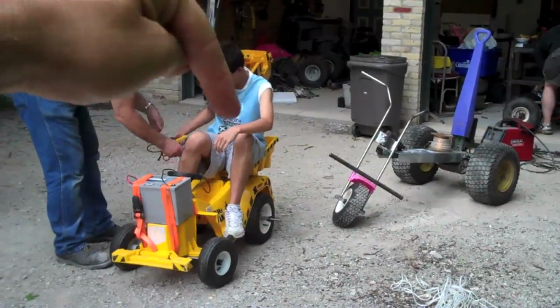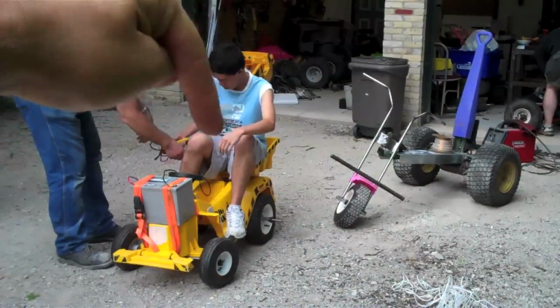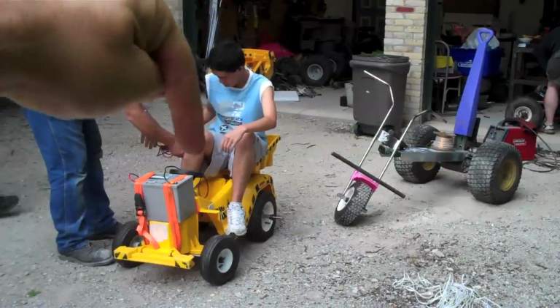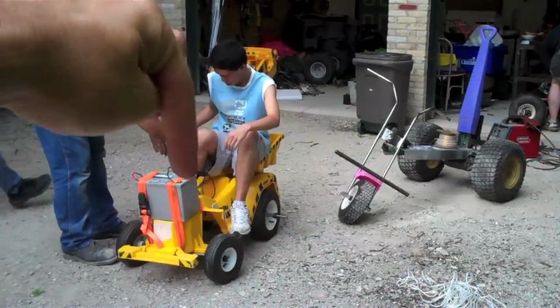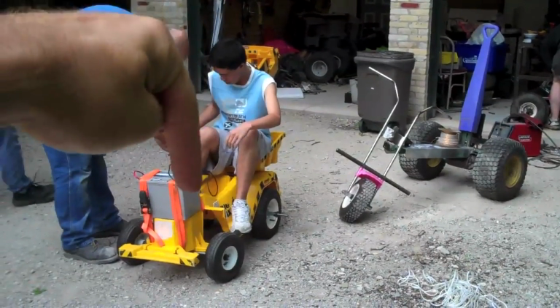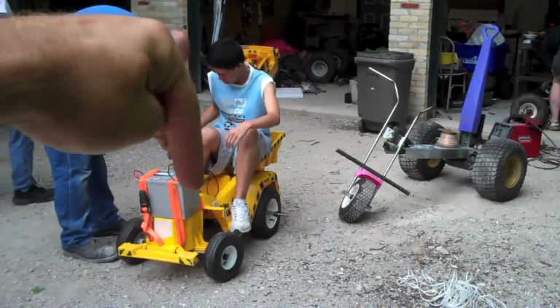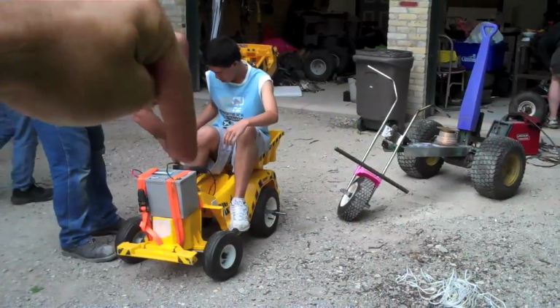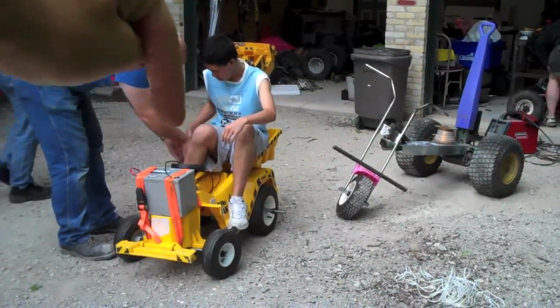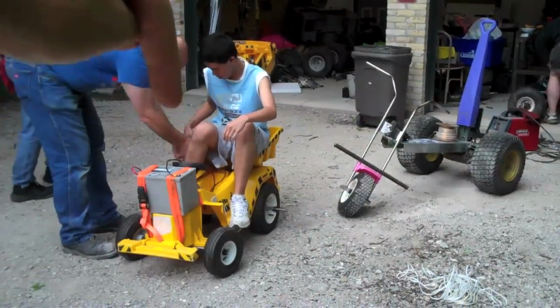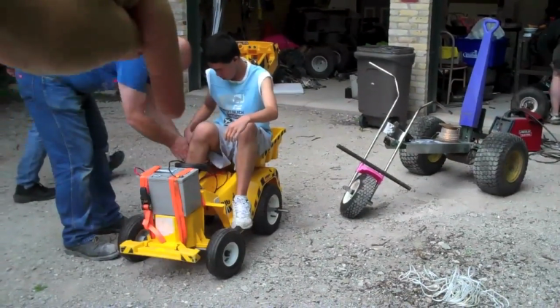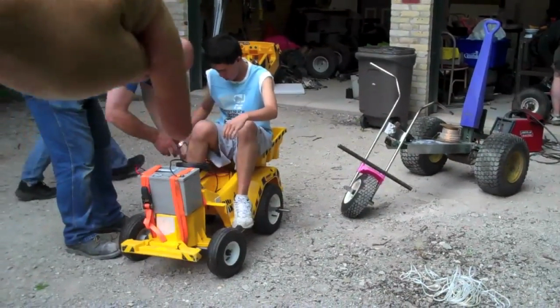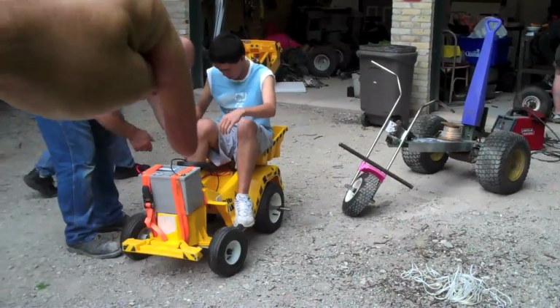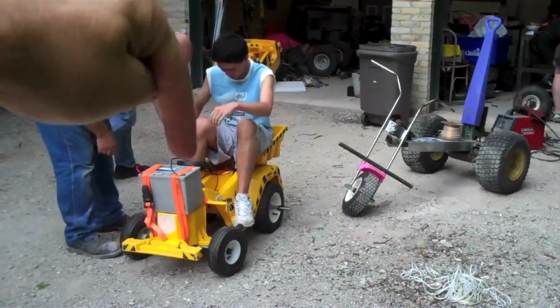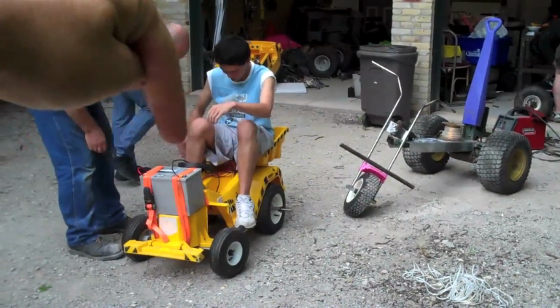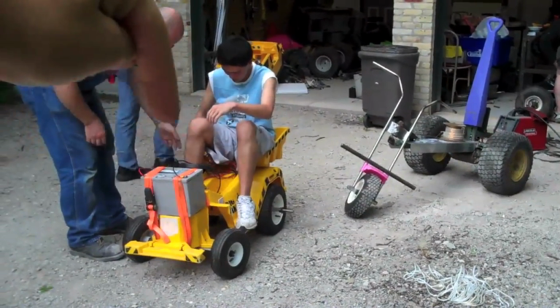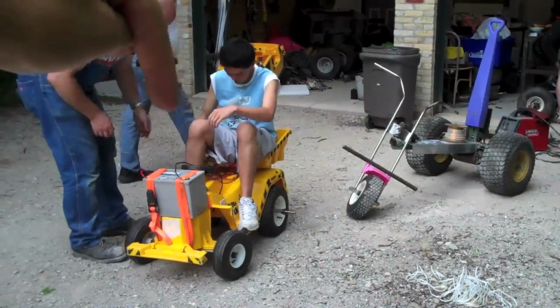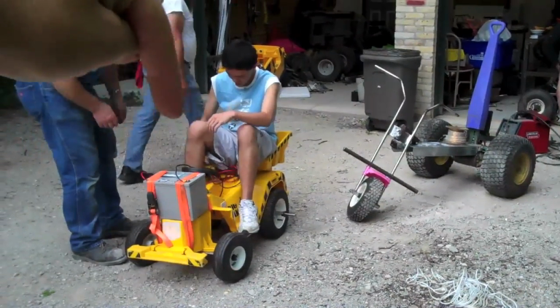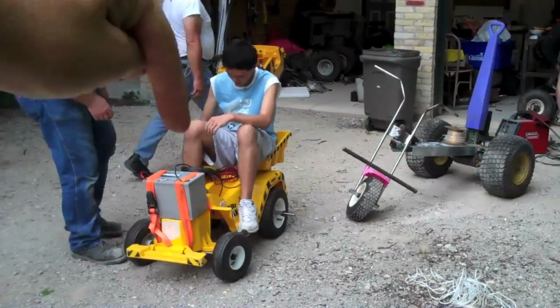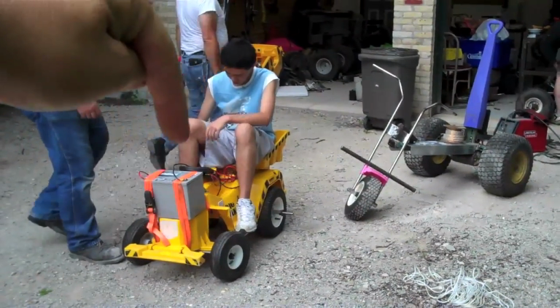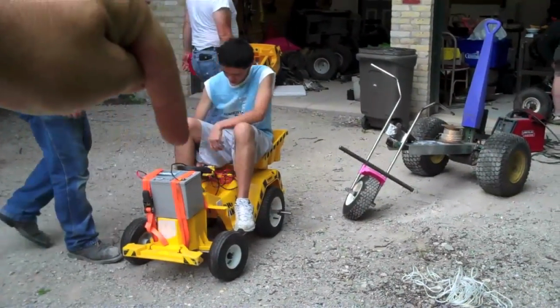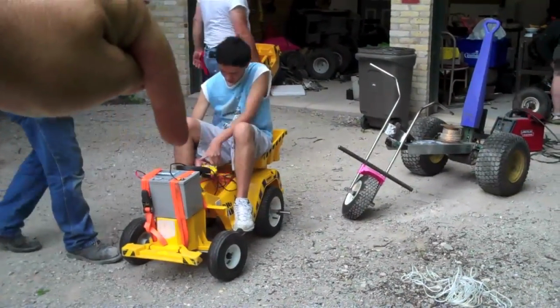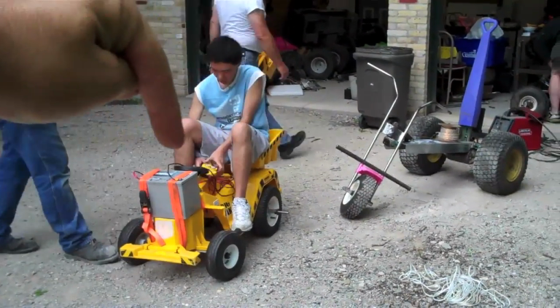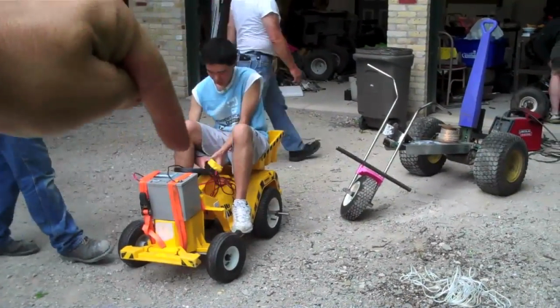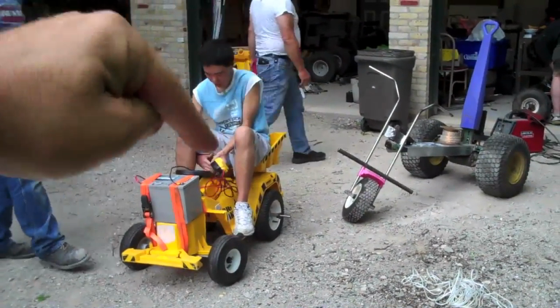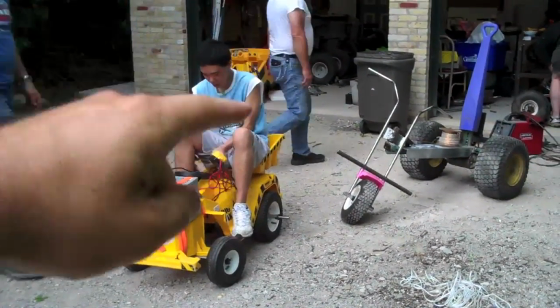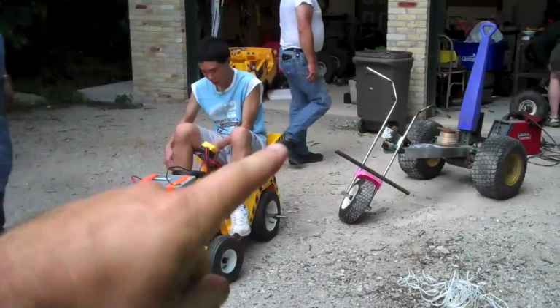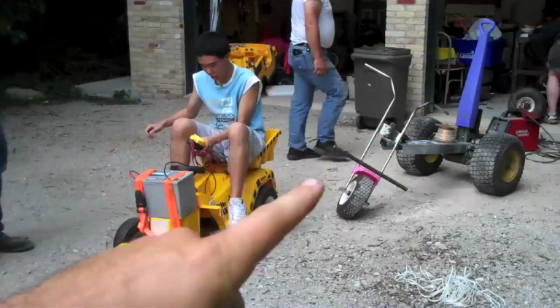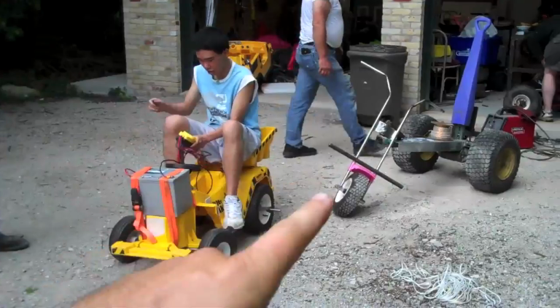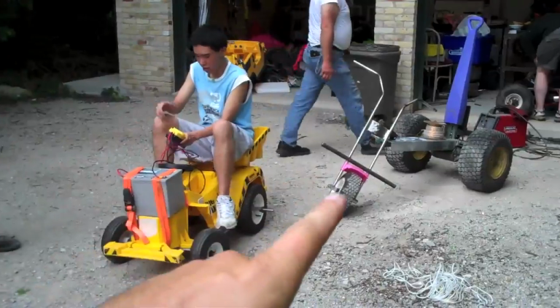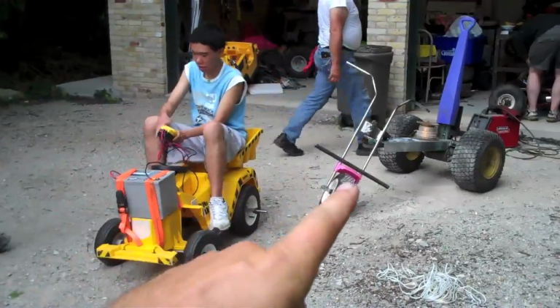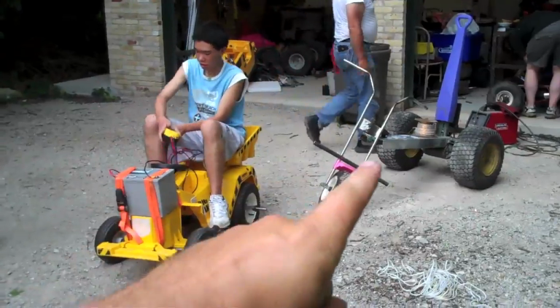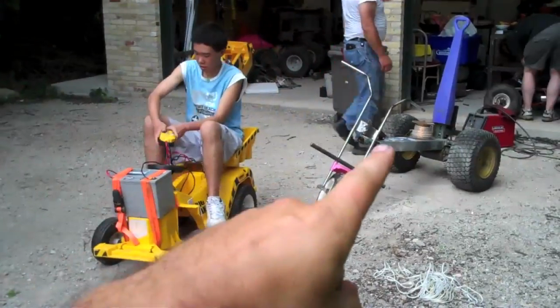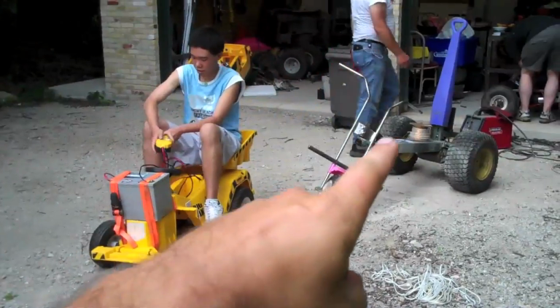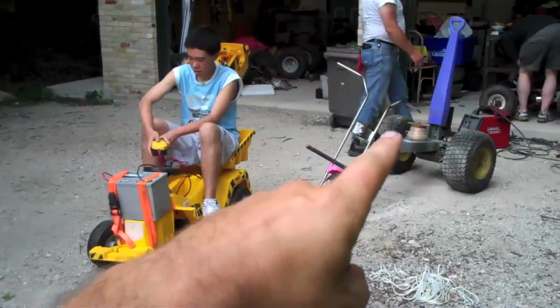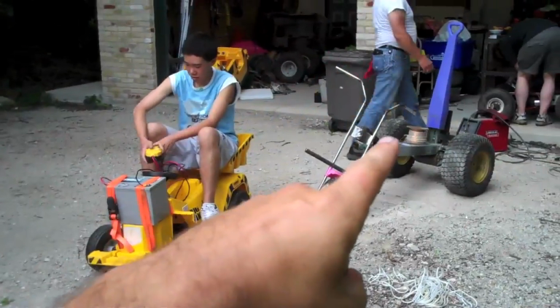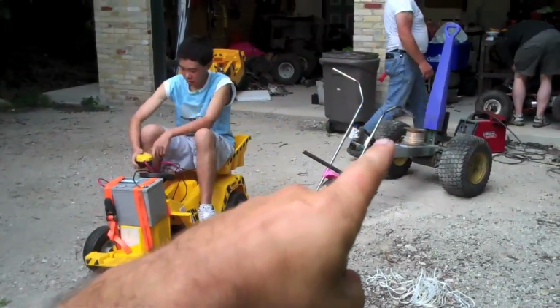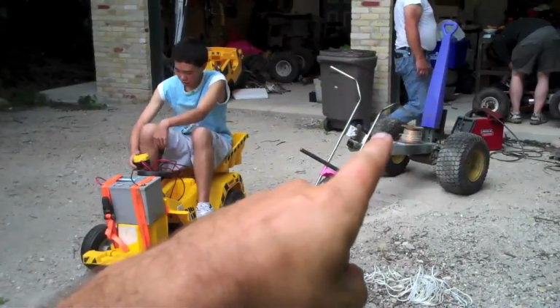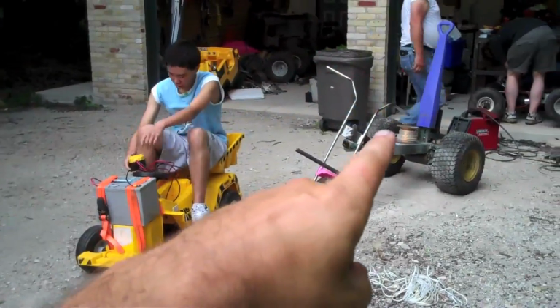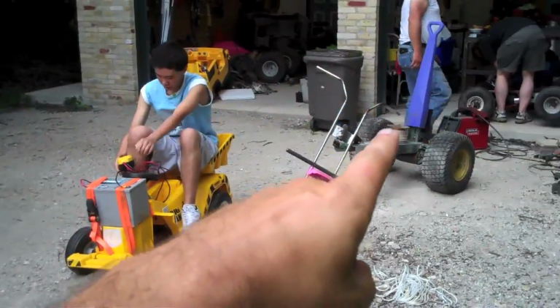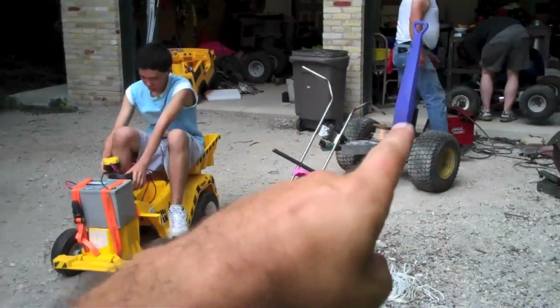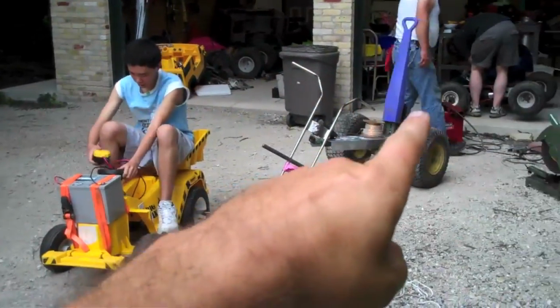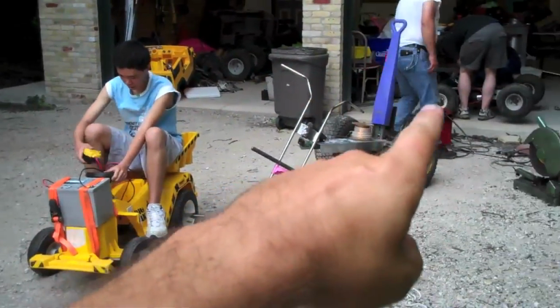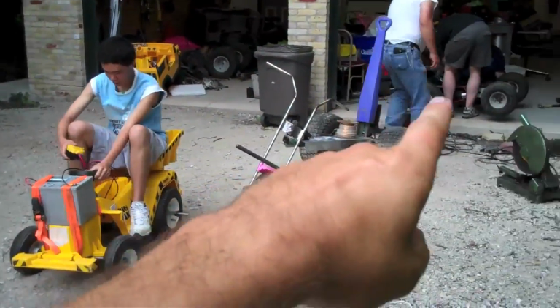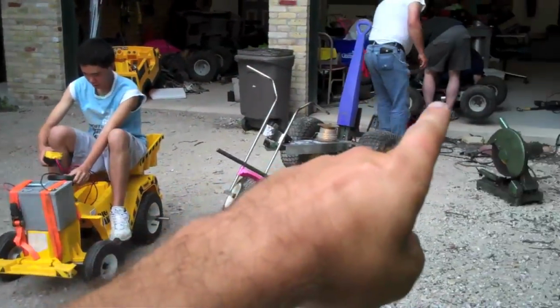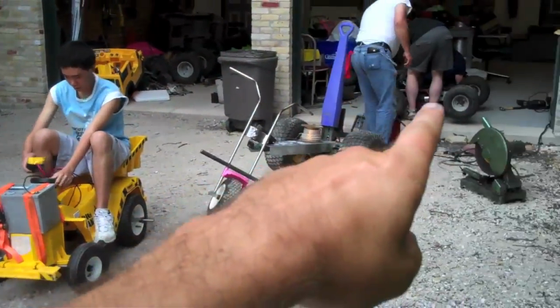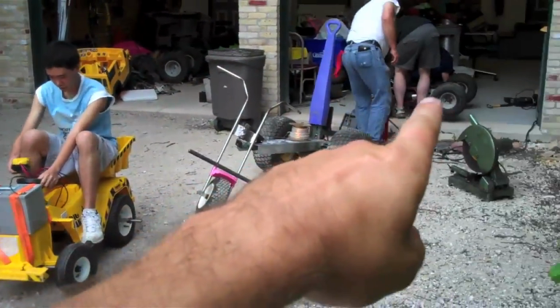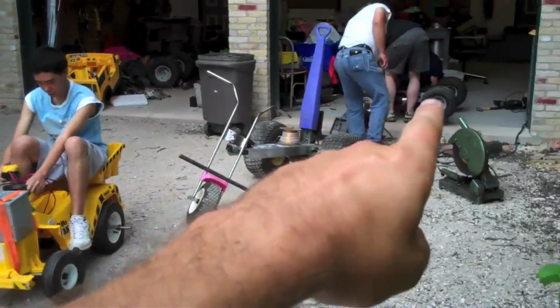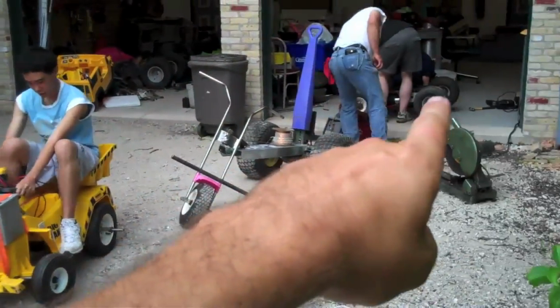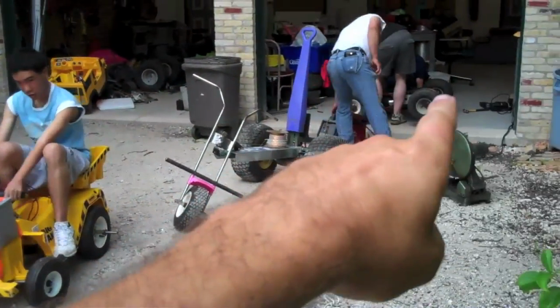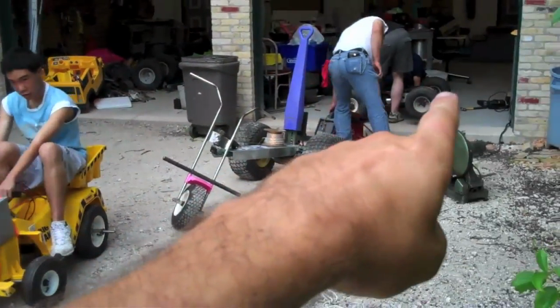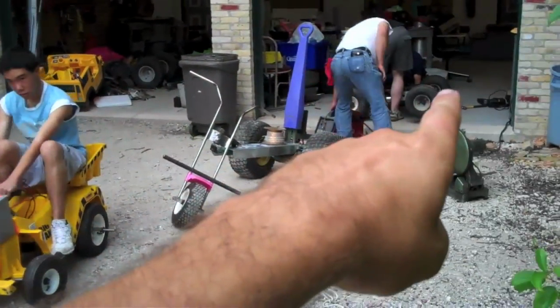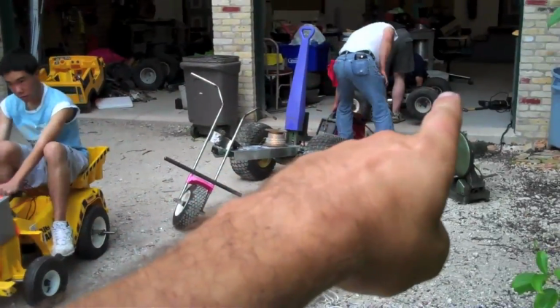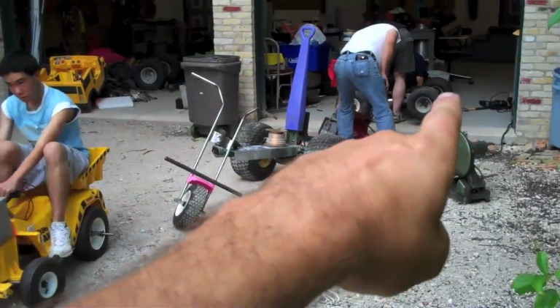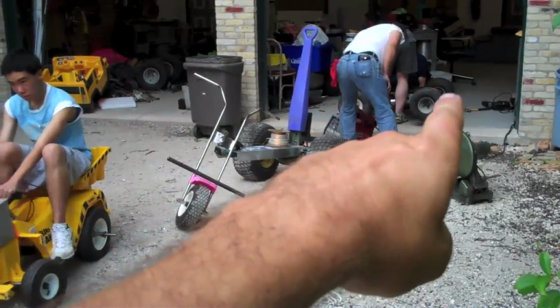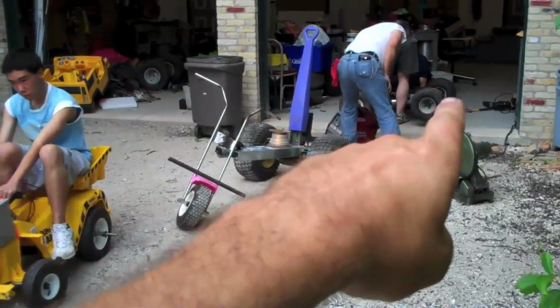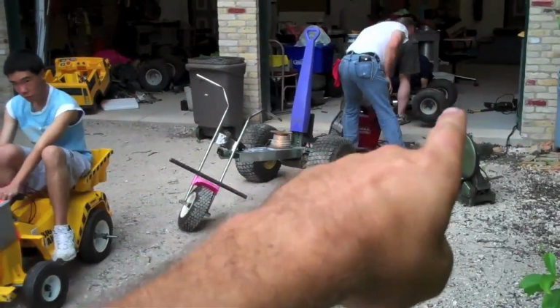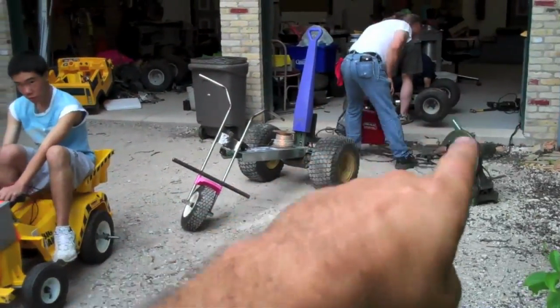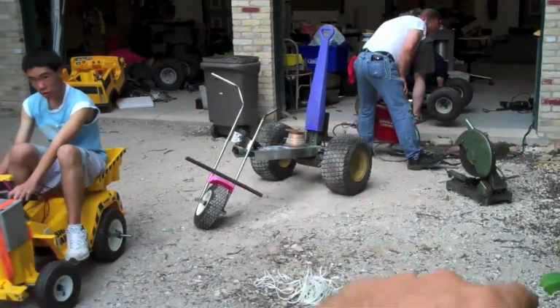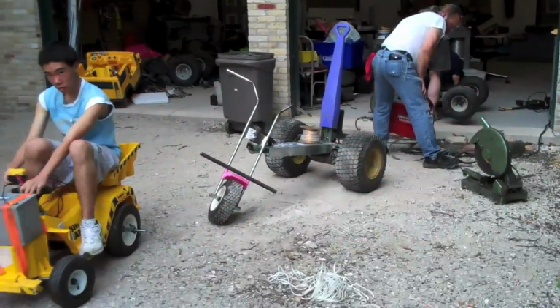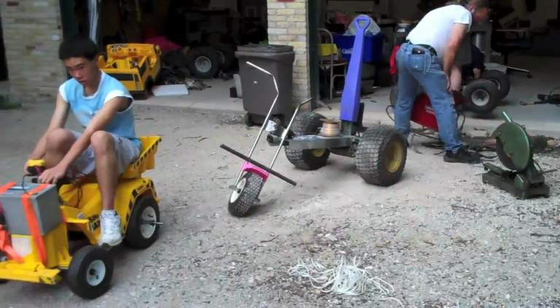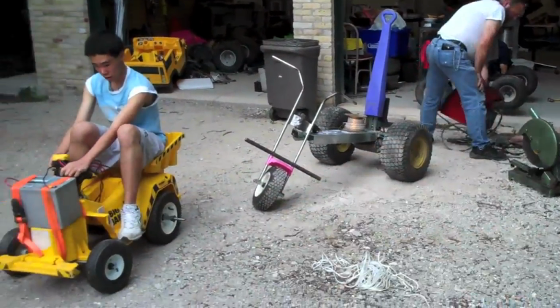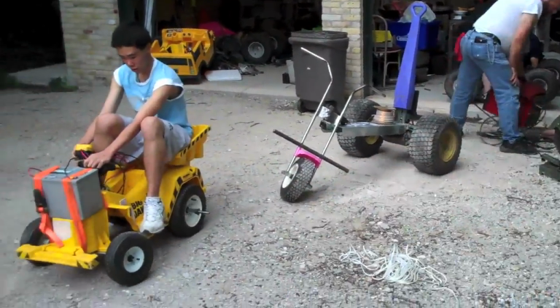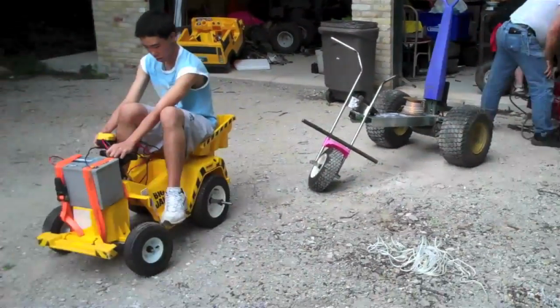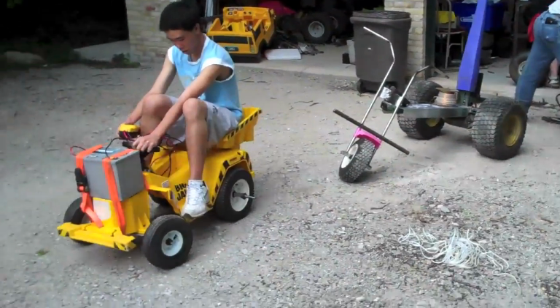That's Big Jake with the big battery strapped on front. We've got Tom's trike, and back over there they're working on Gravedigger.